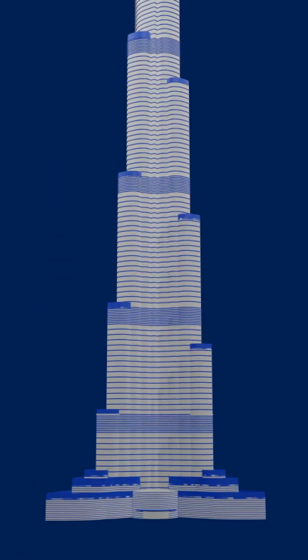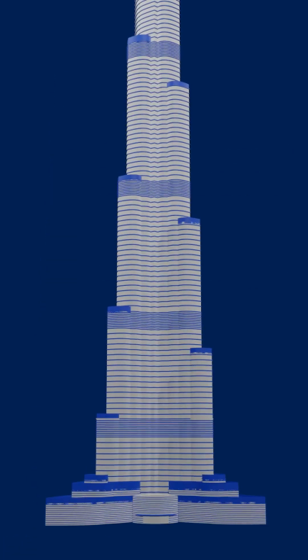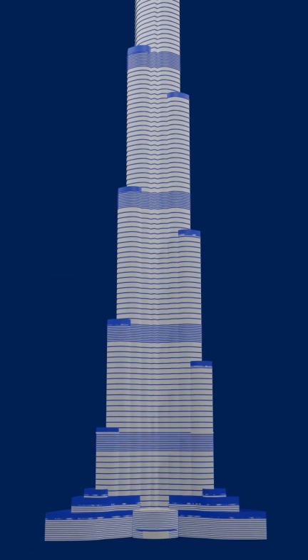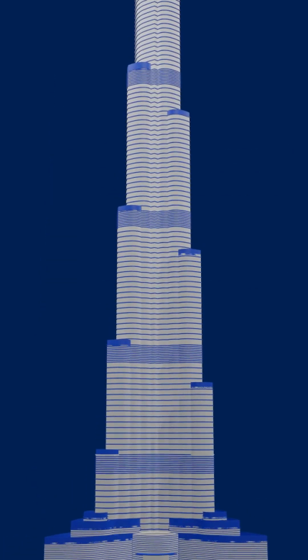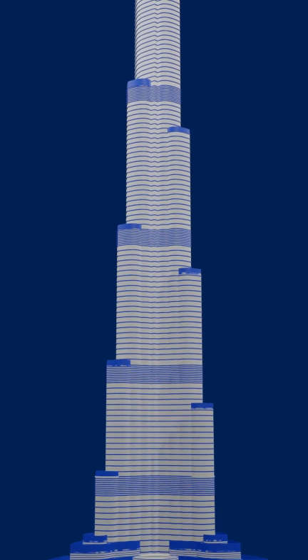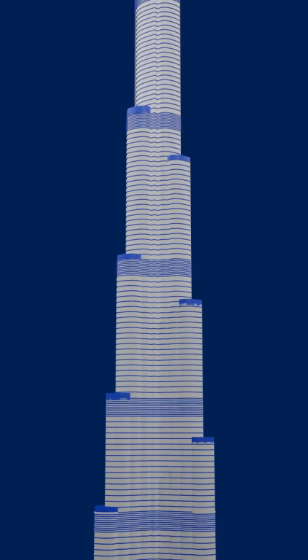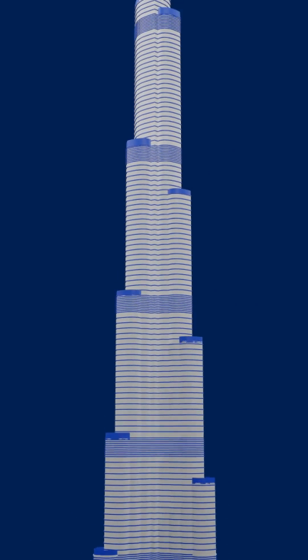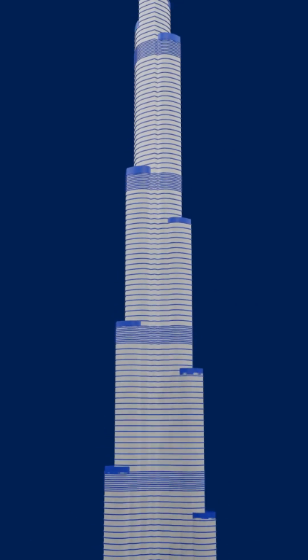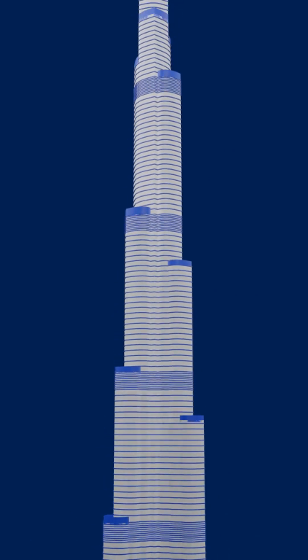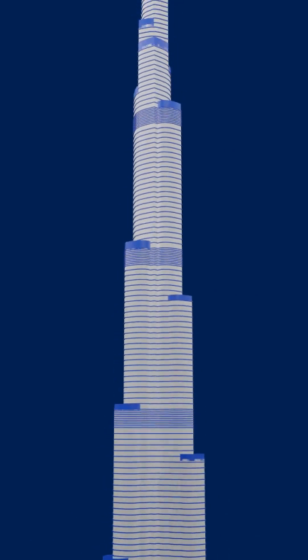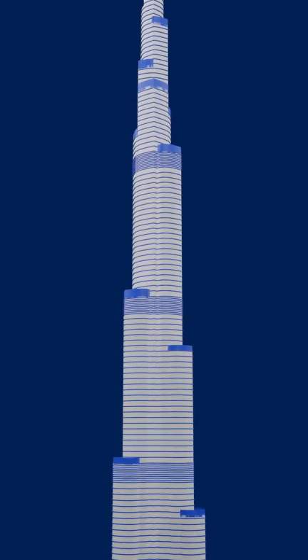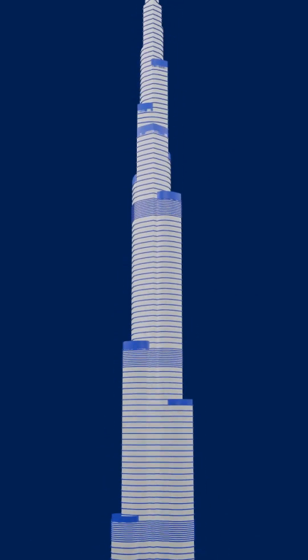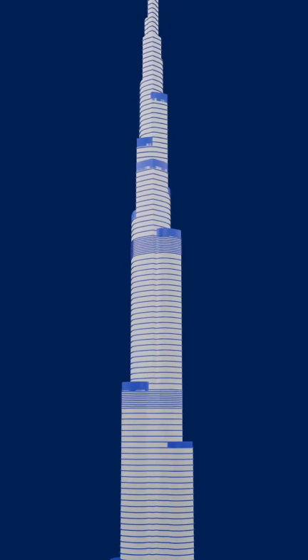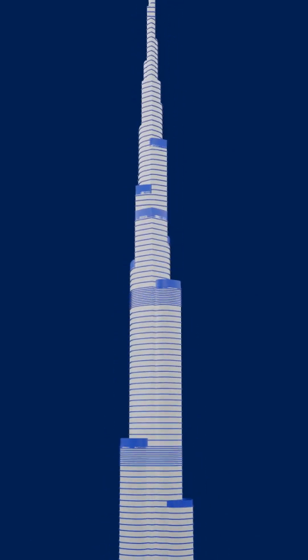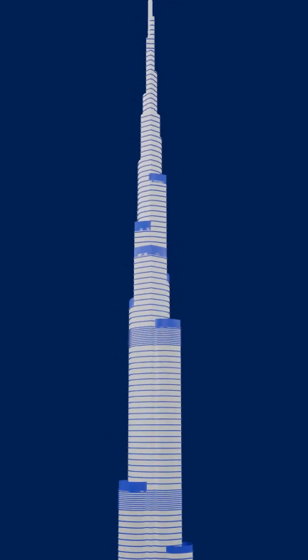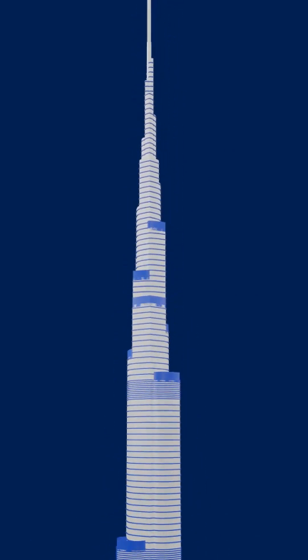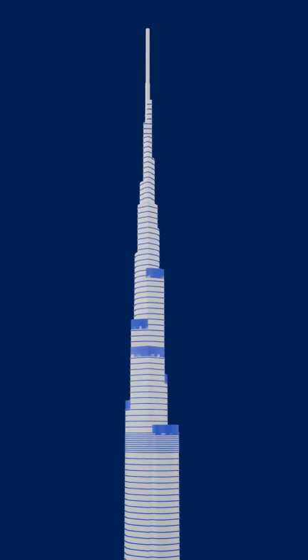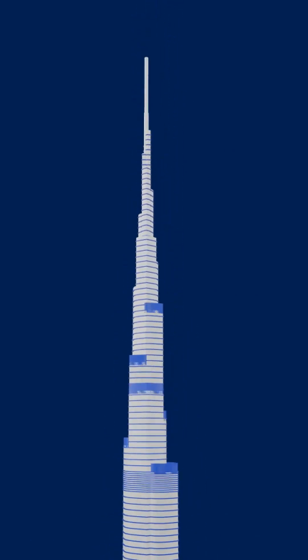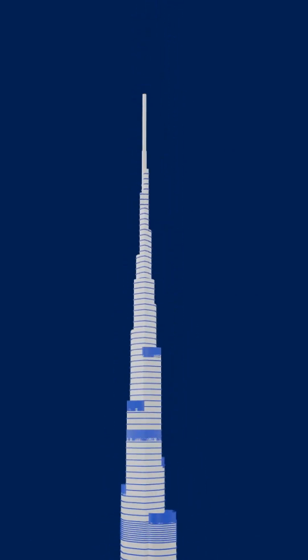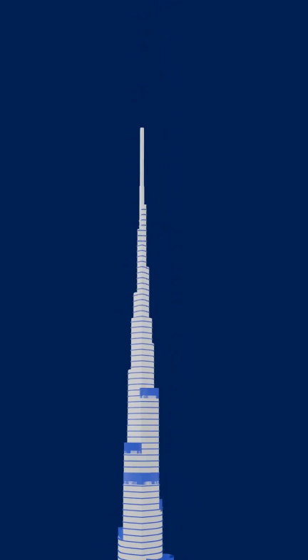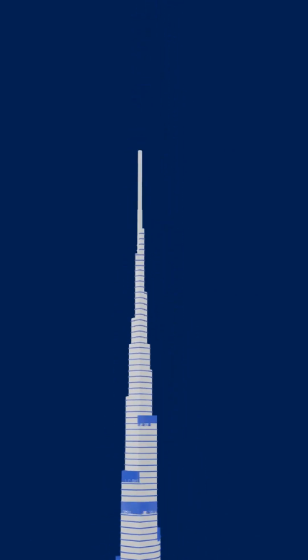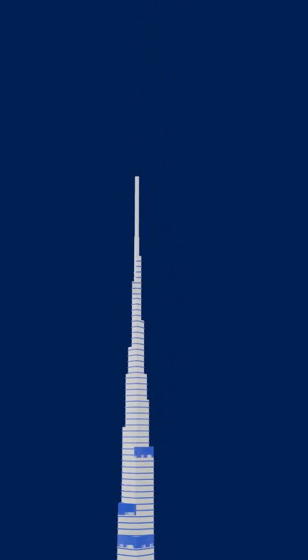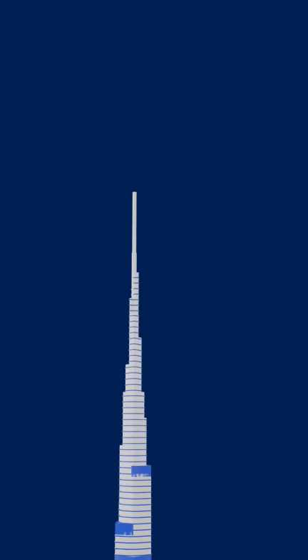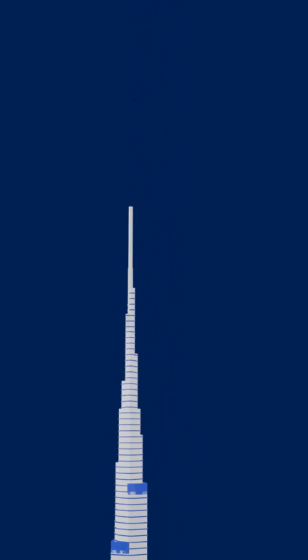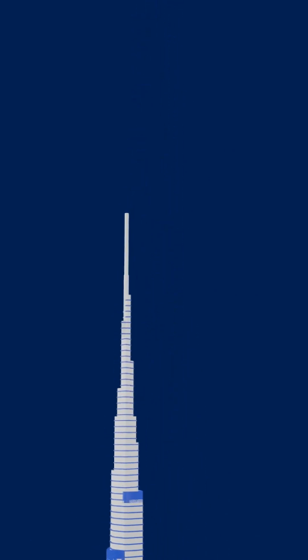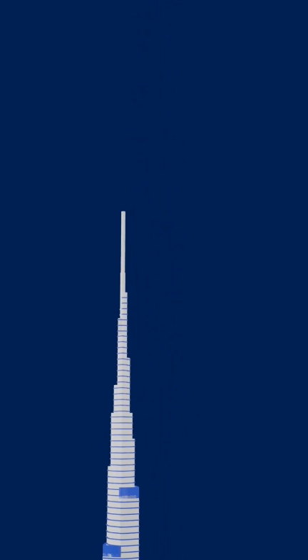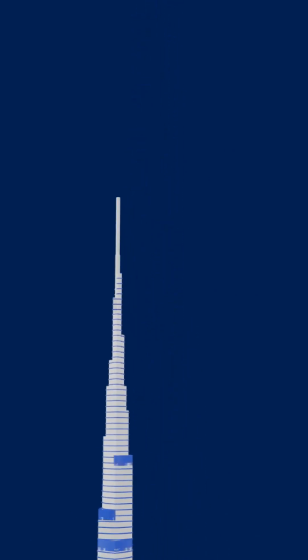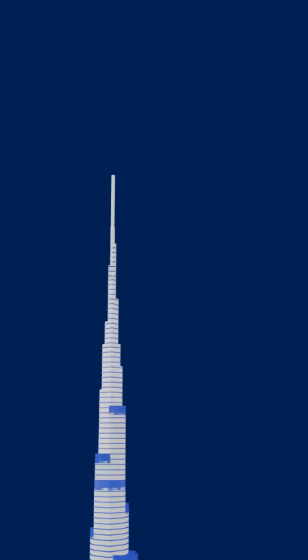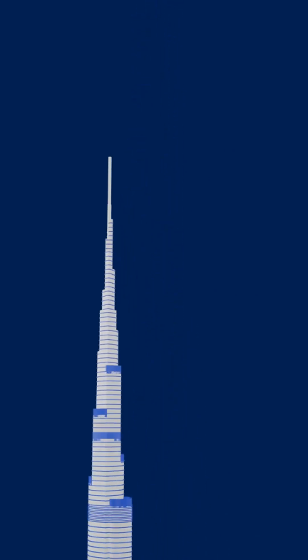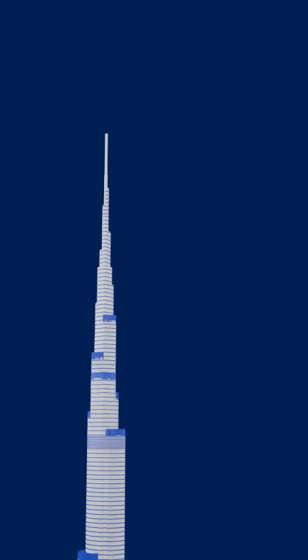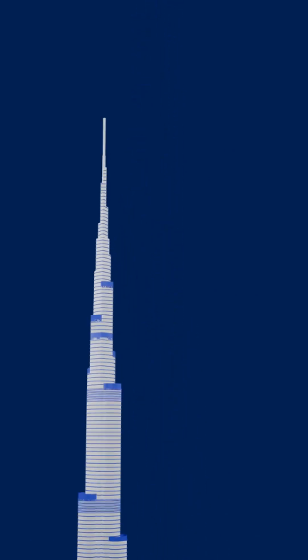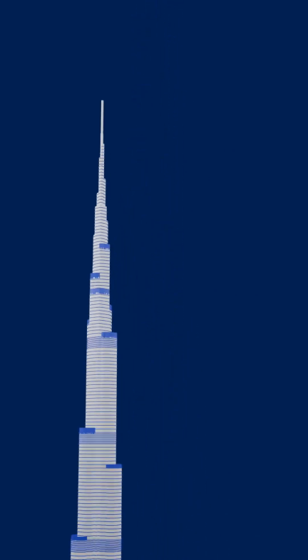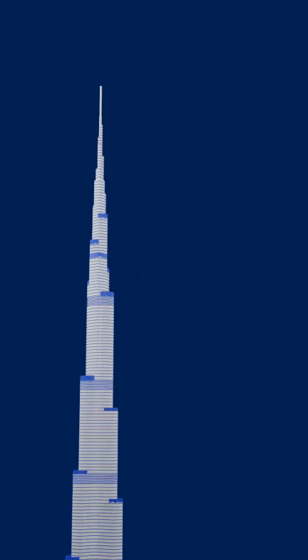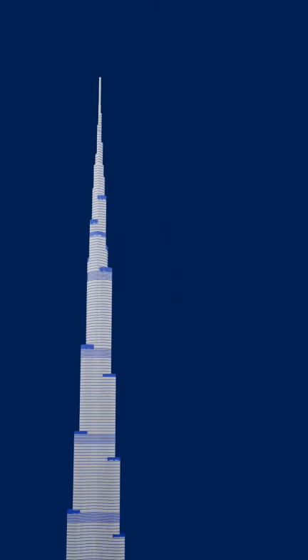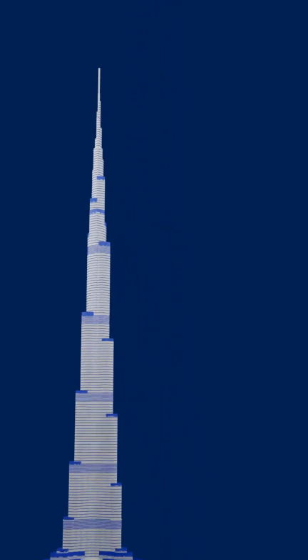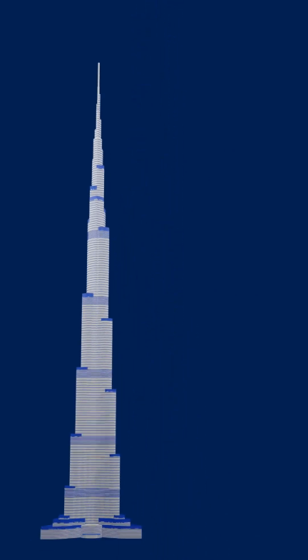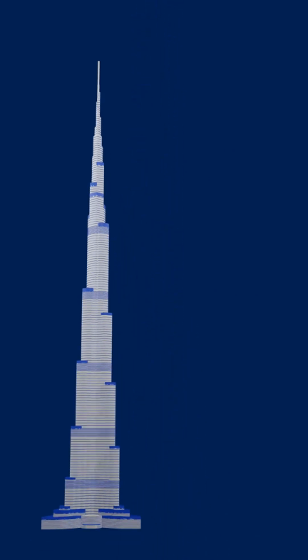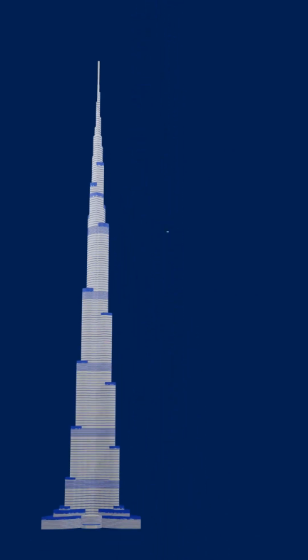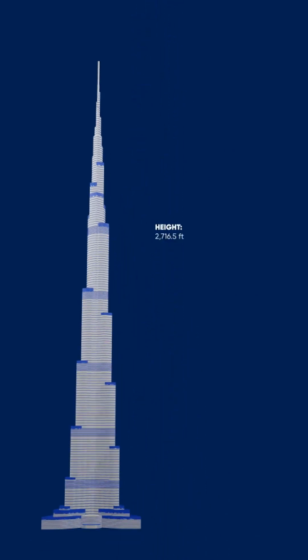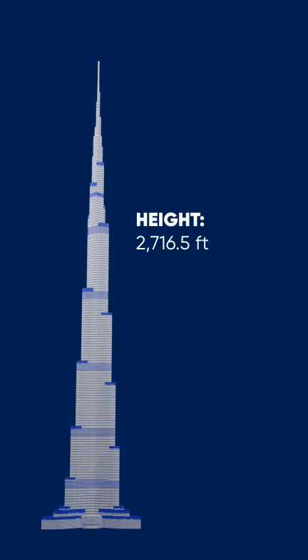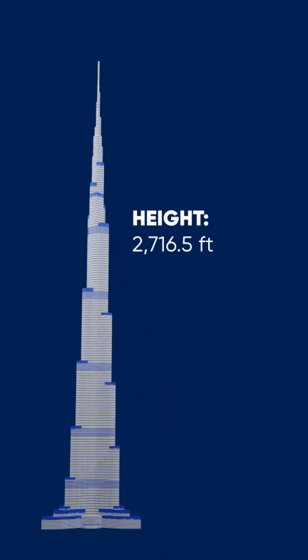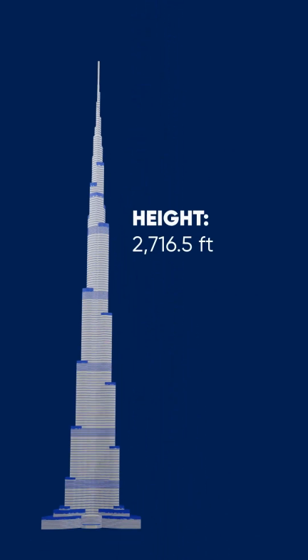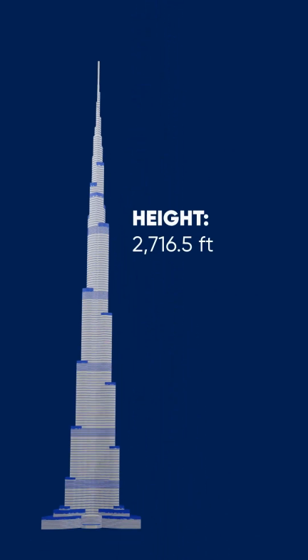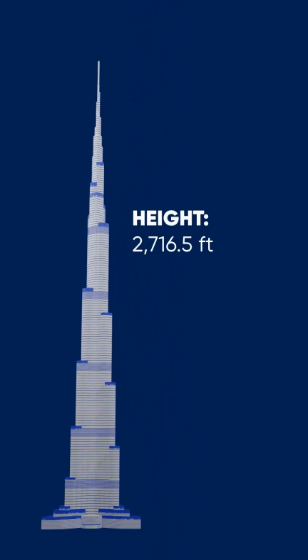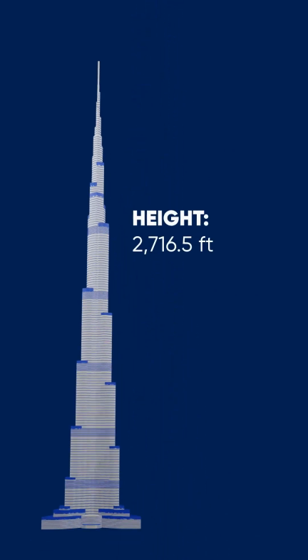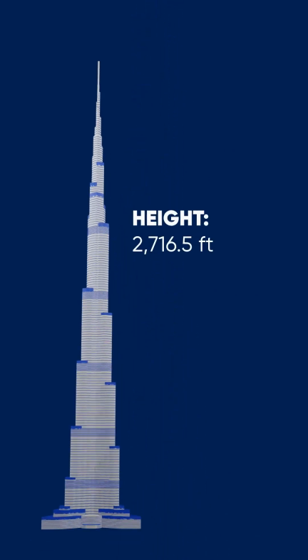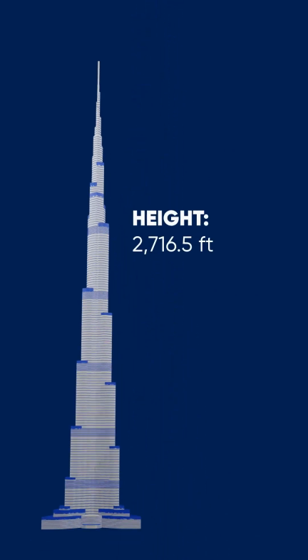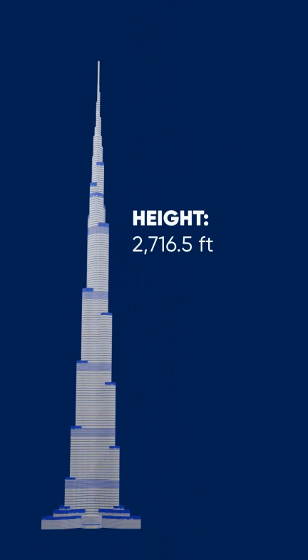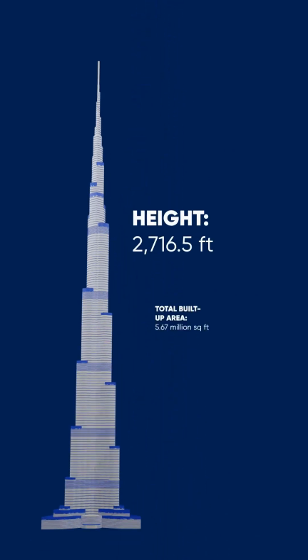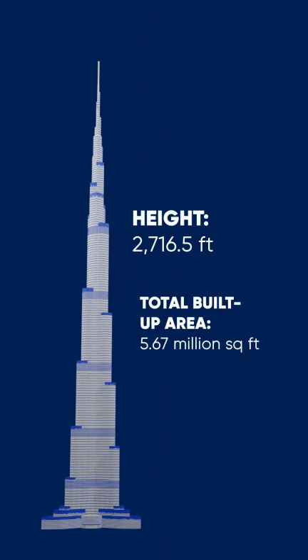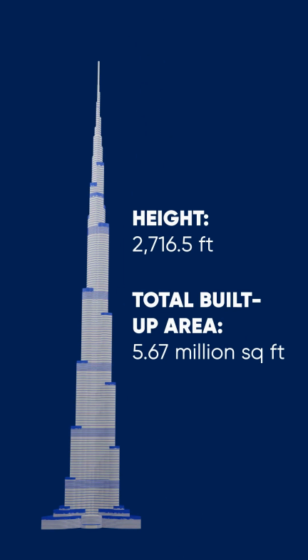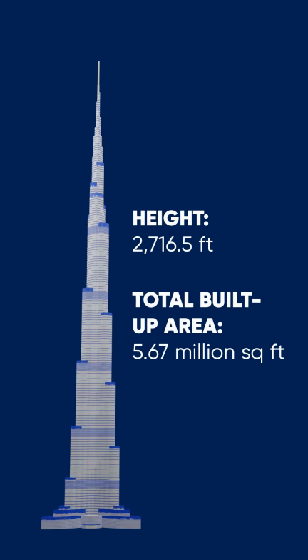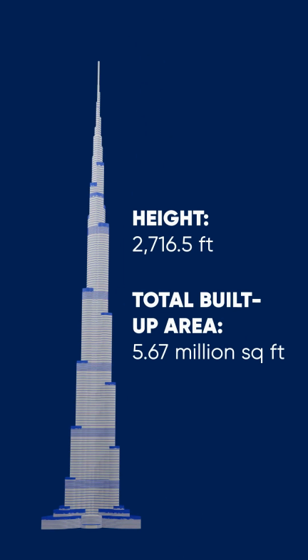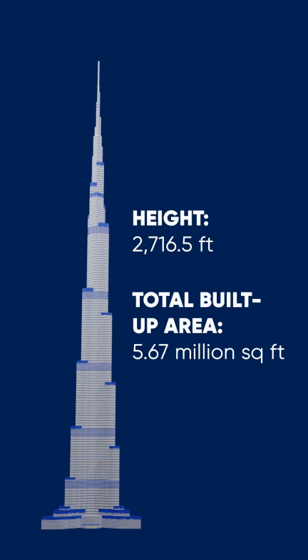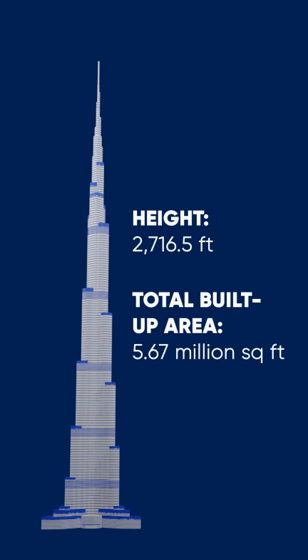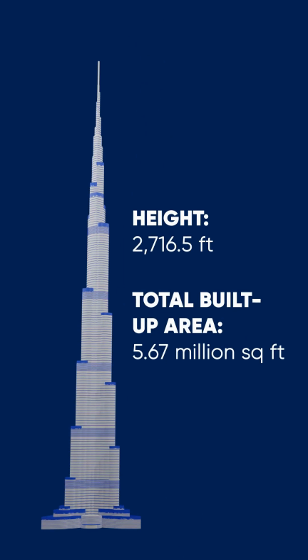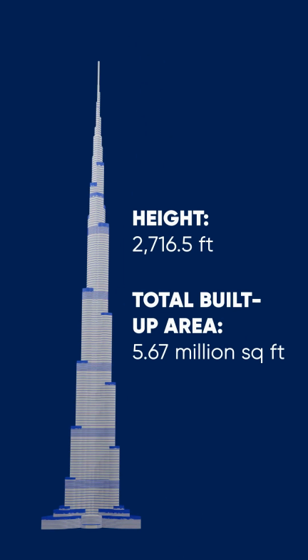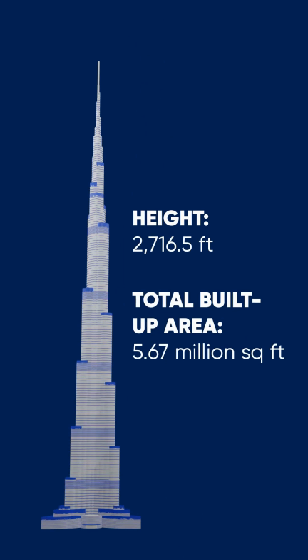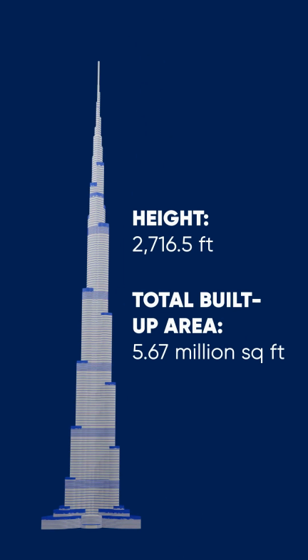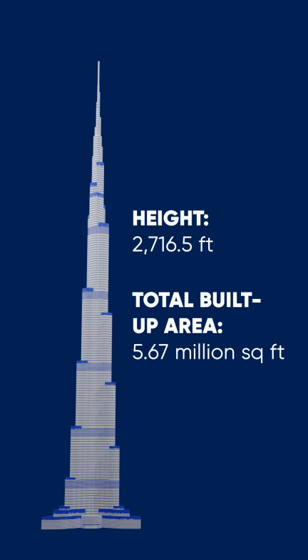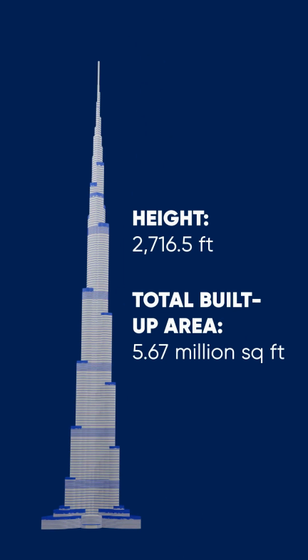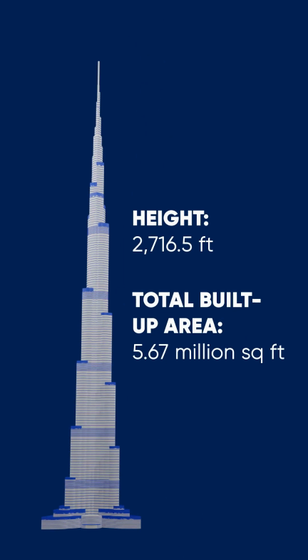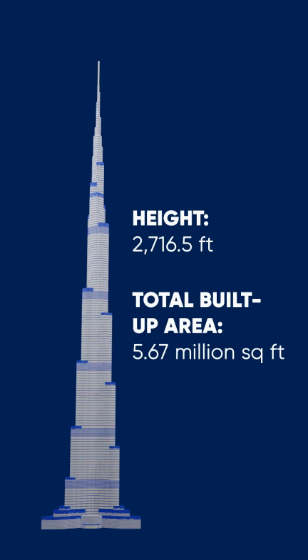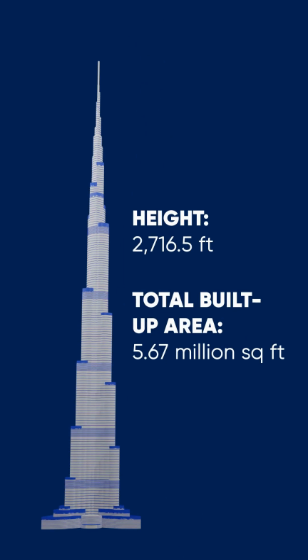Standing tall at 2,716.5 feet, with a total built-up area of 5.67 million square feet.